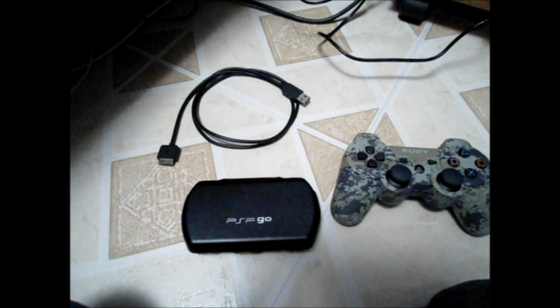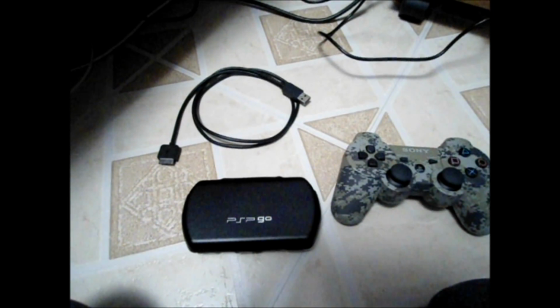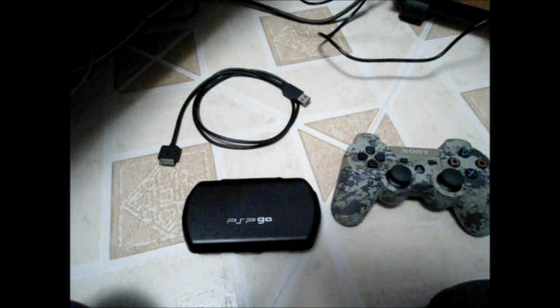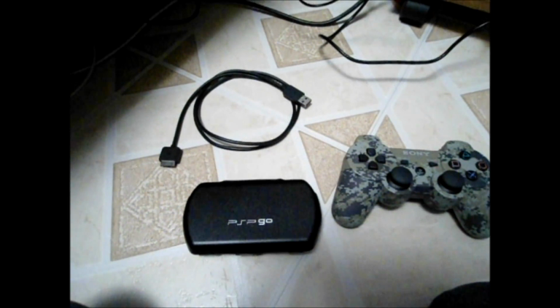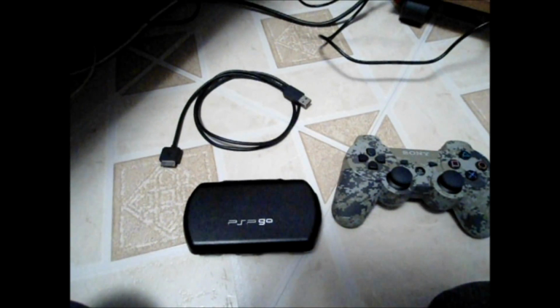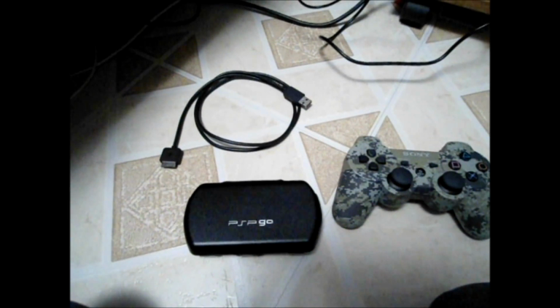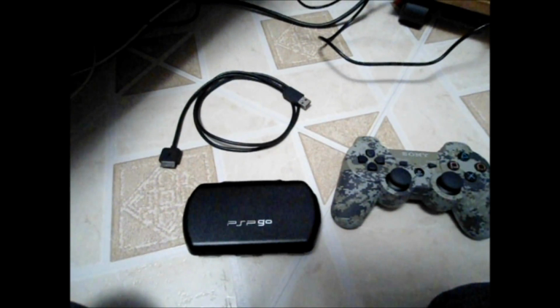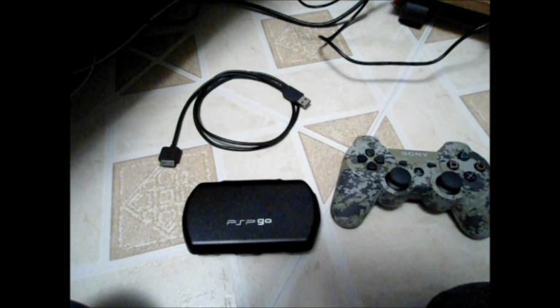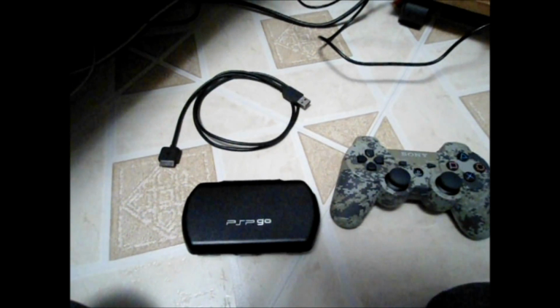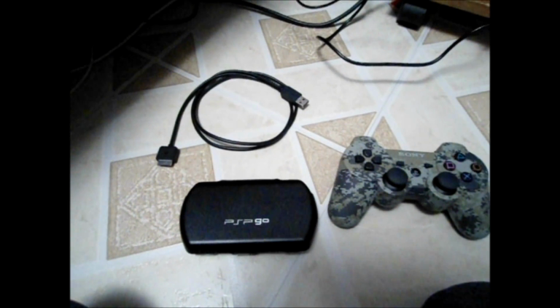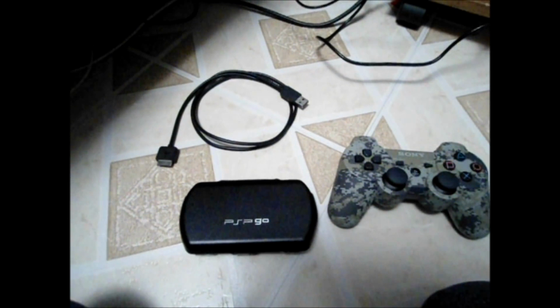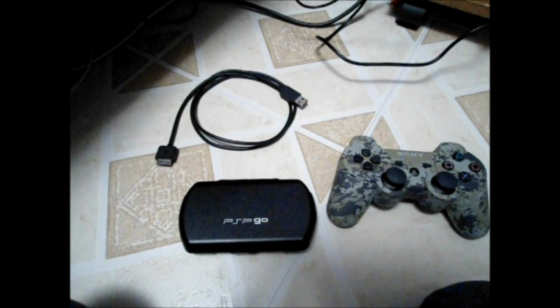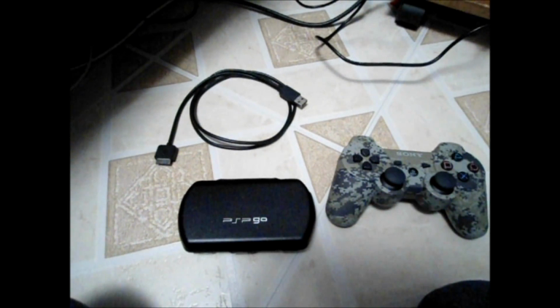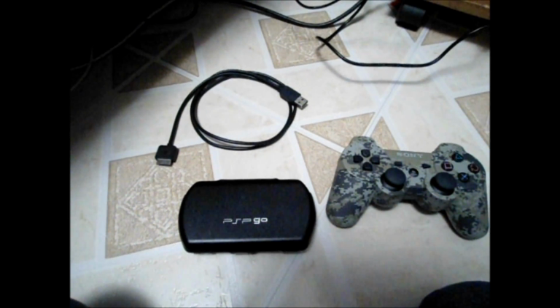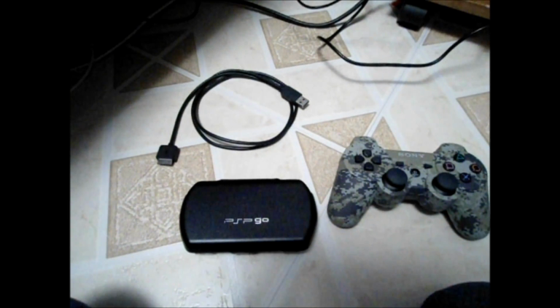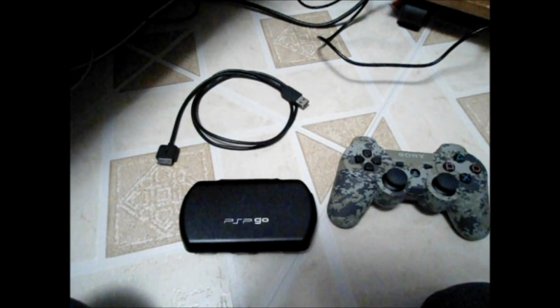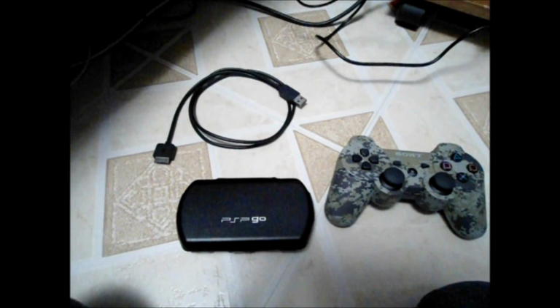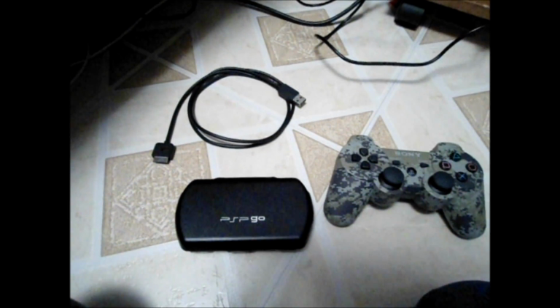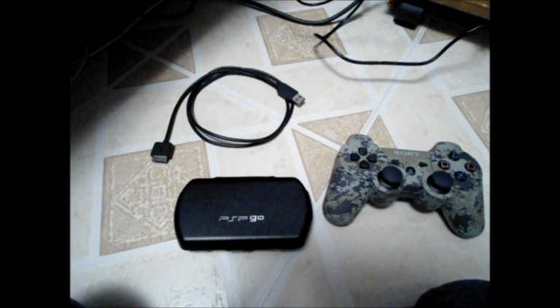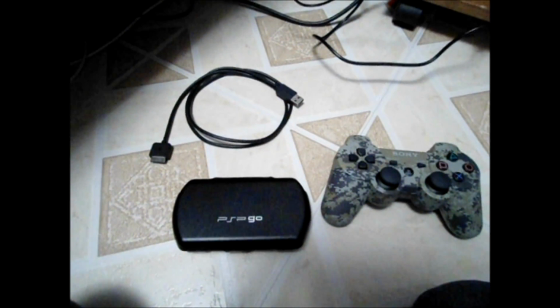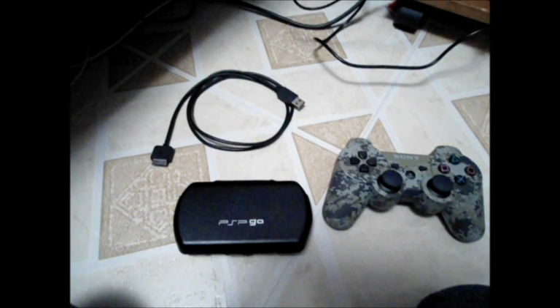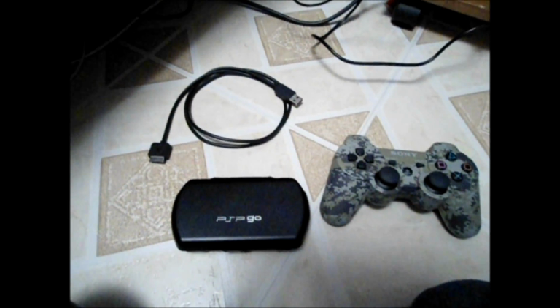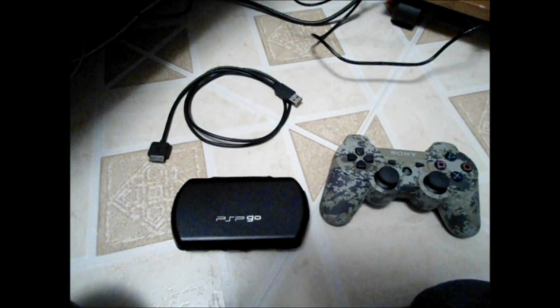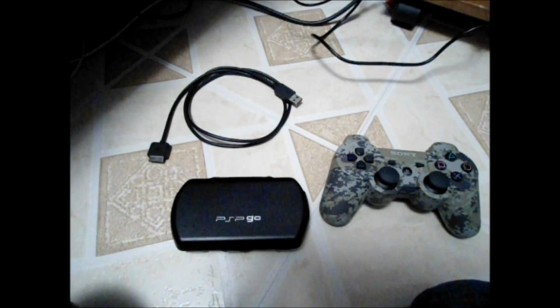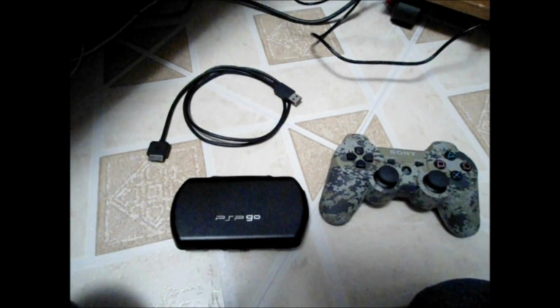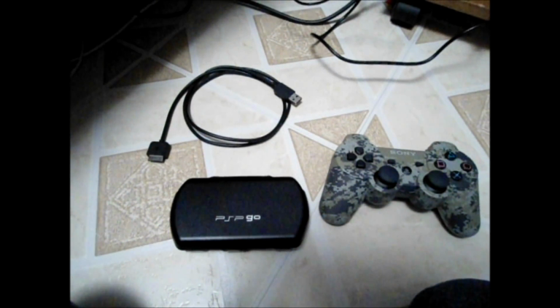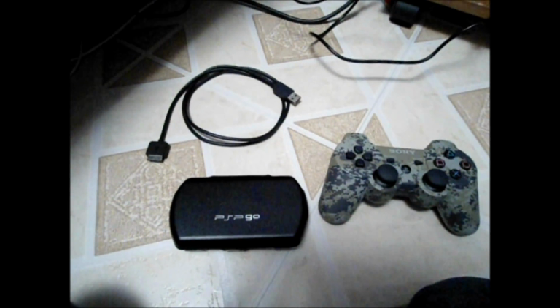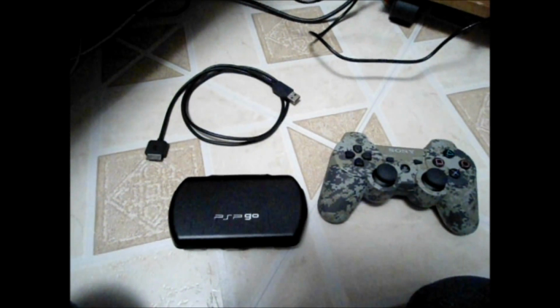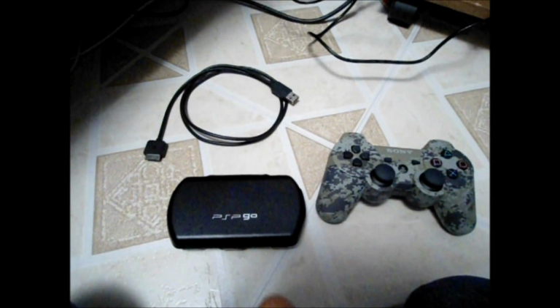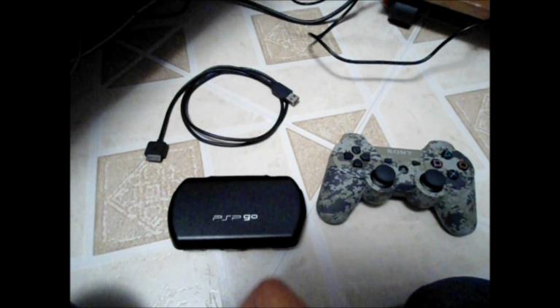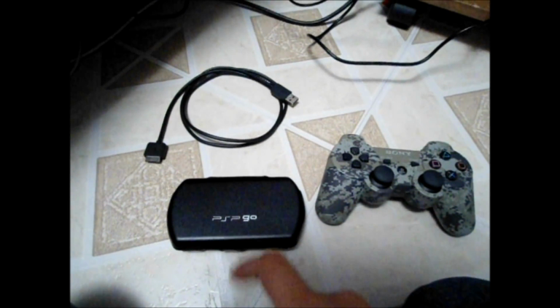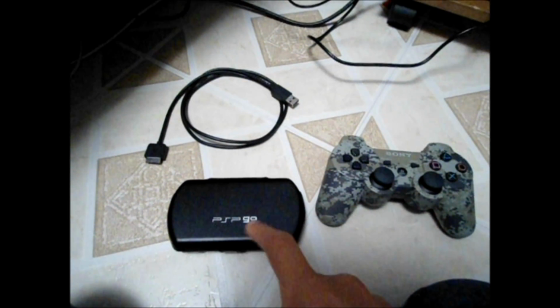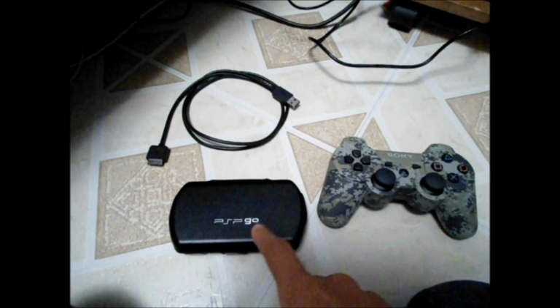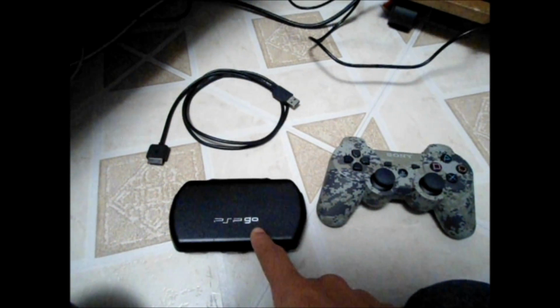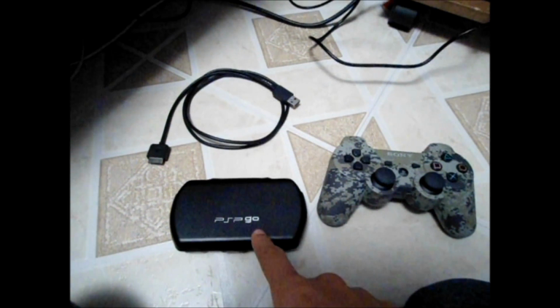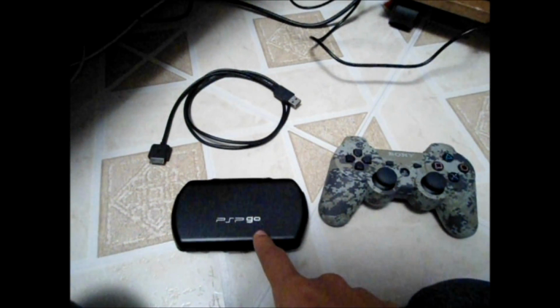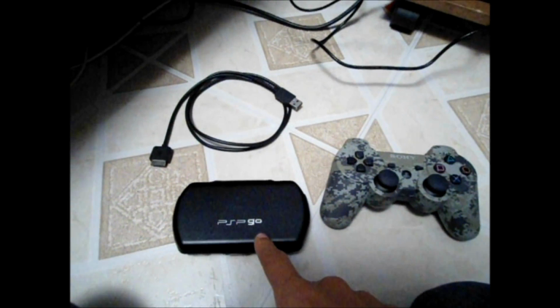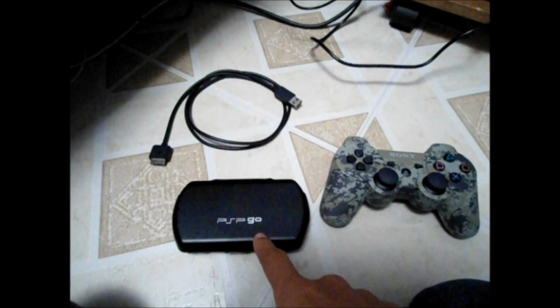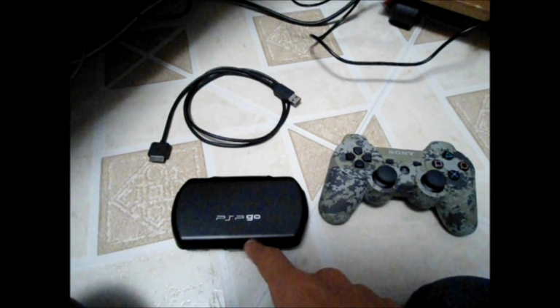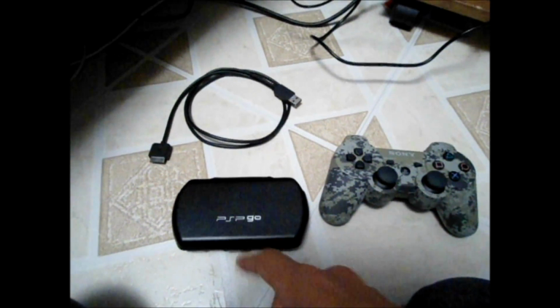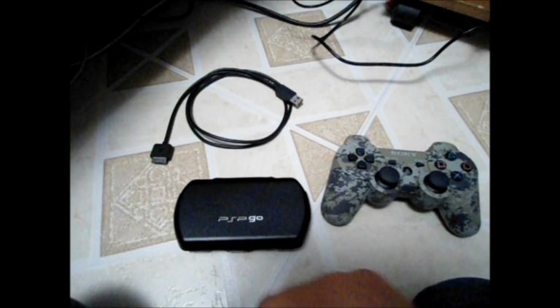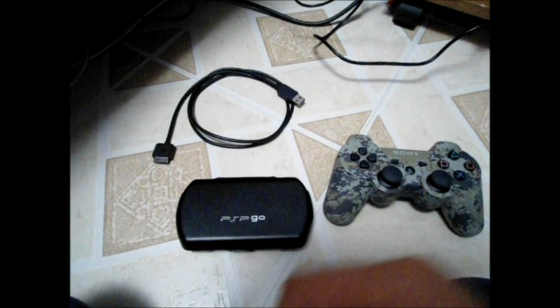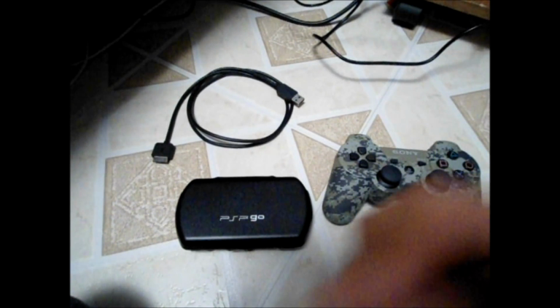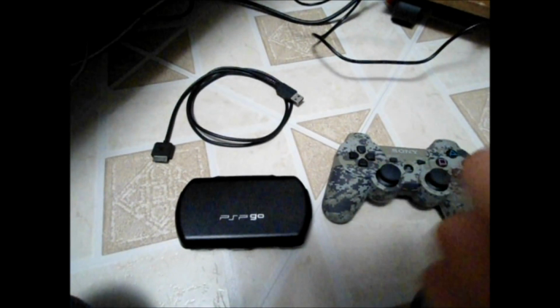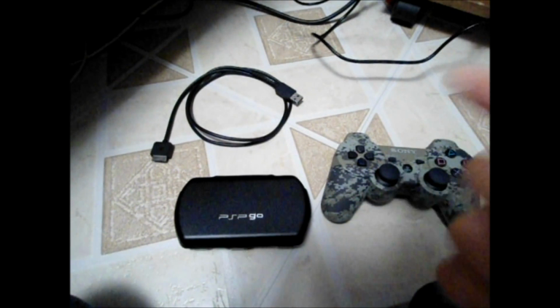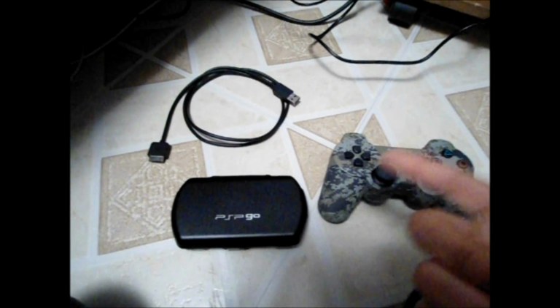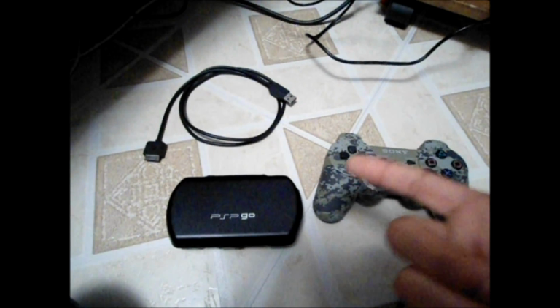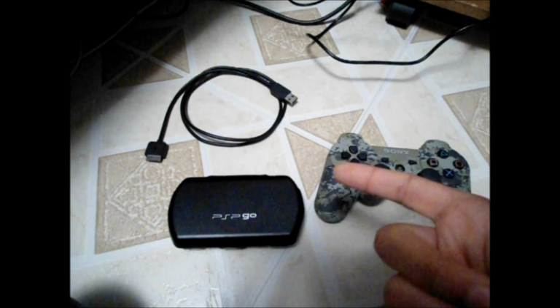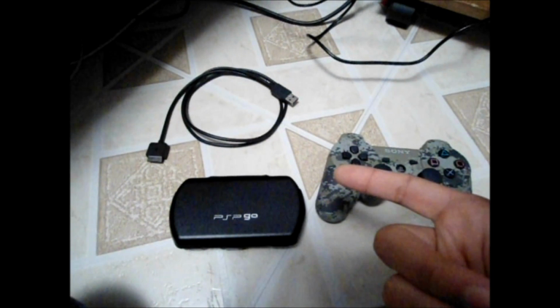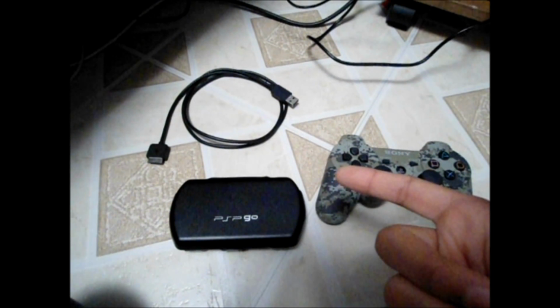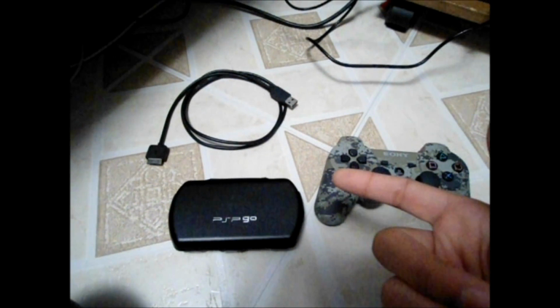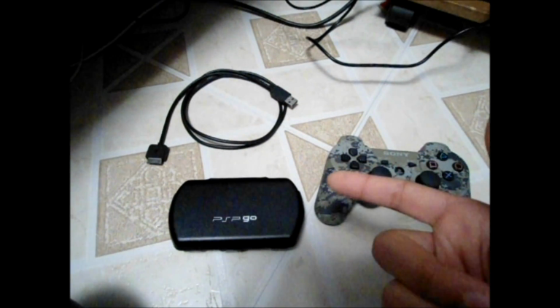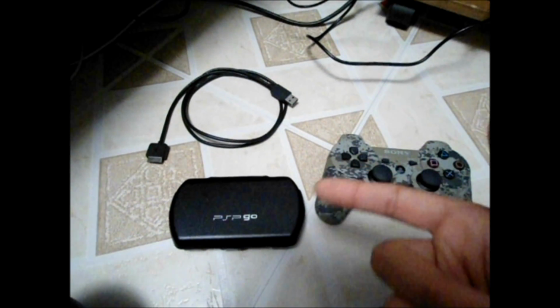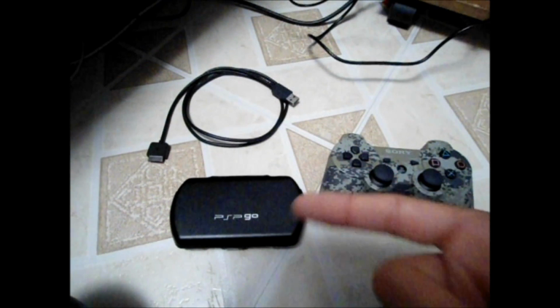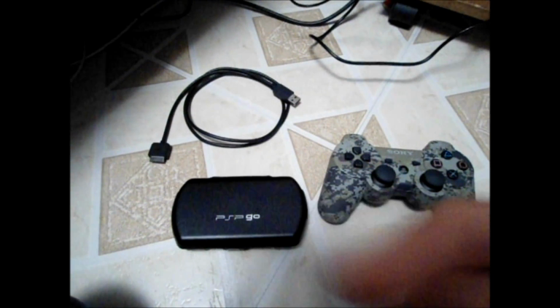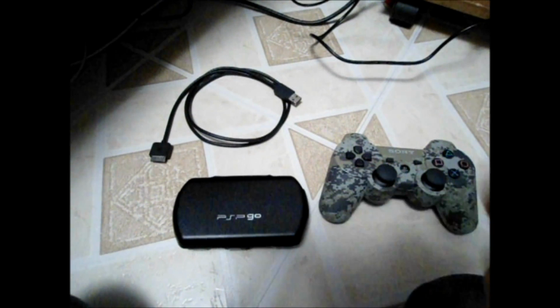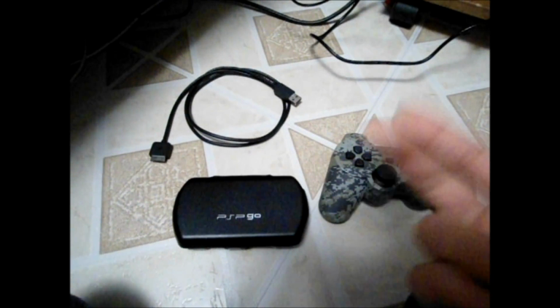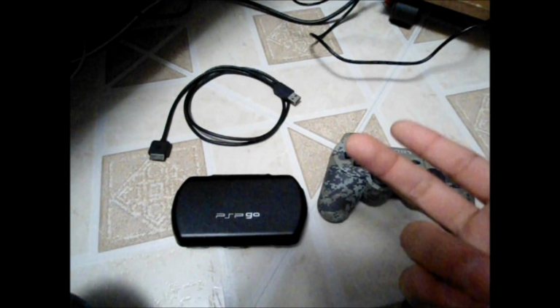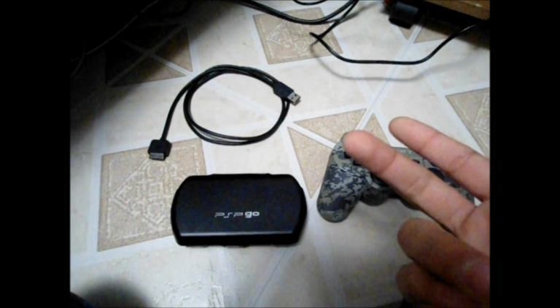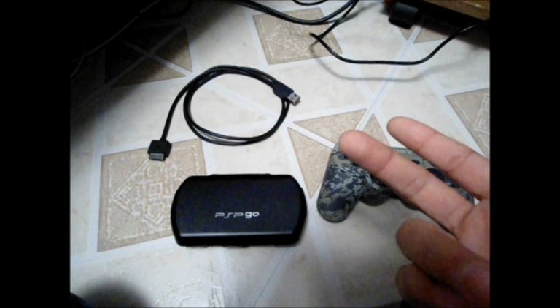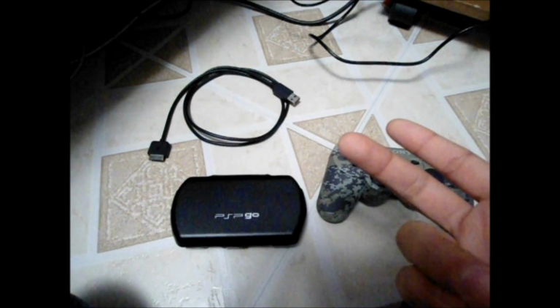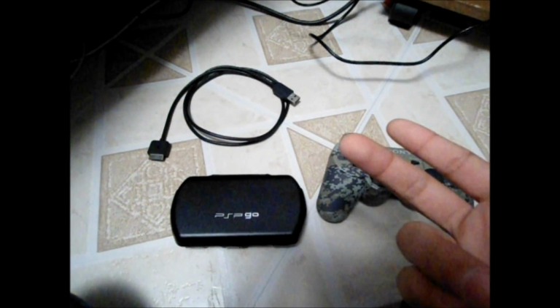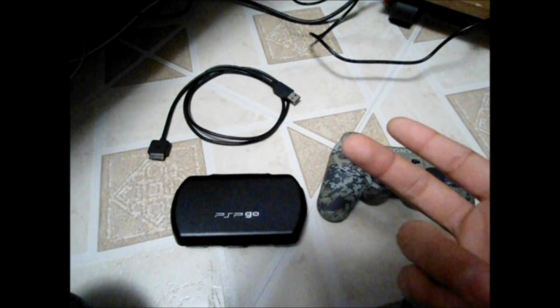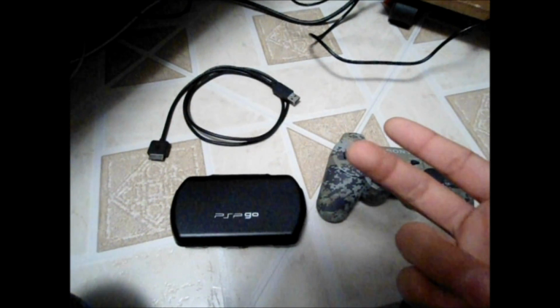Hey guys, Majima here, and I'm going to show you how to set up Remote Play with the PSP Go and the PSP, since it's the same software.